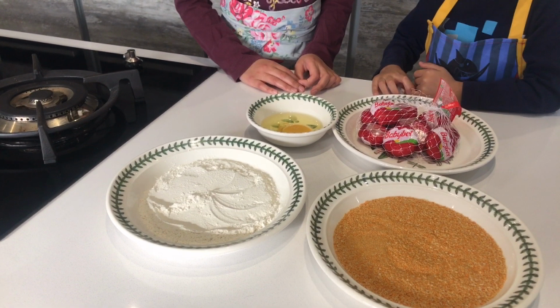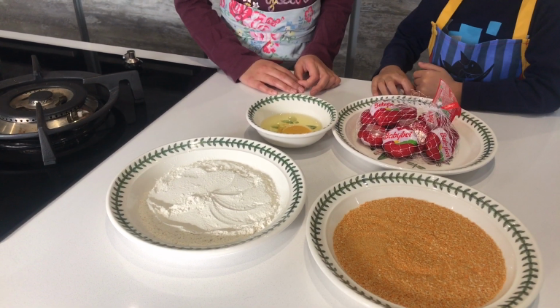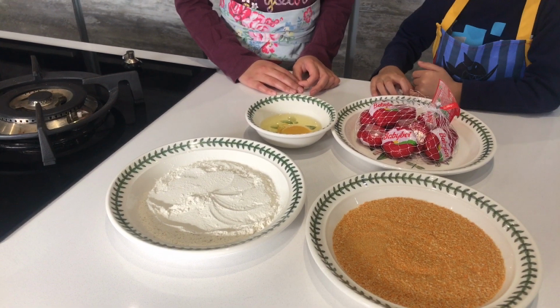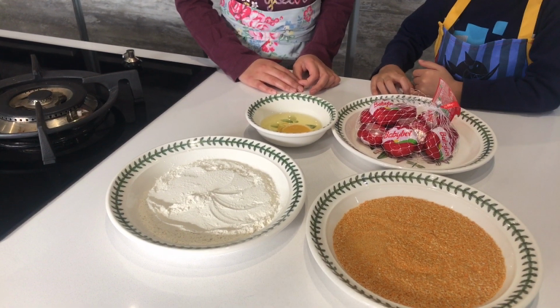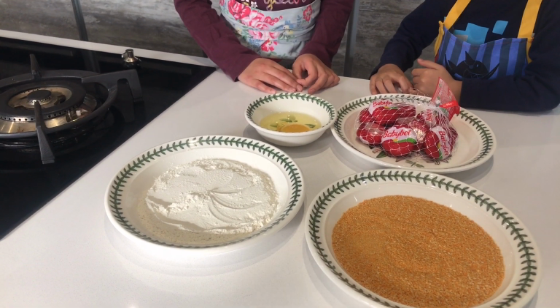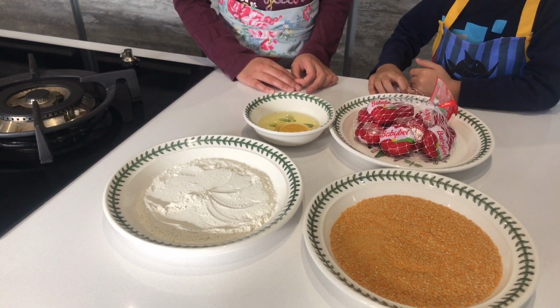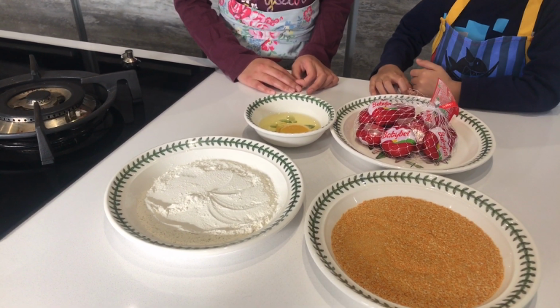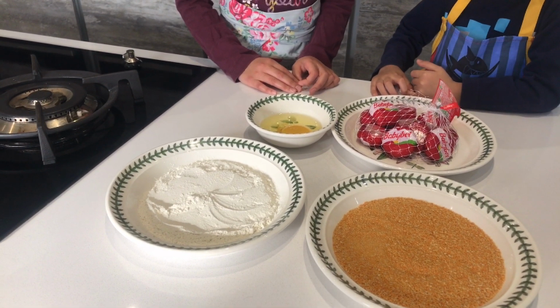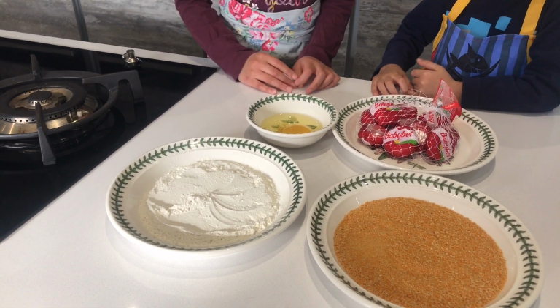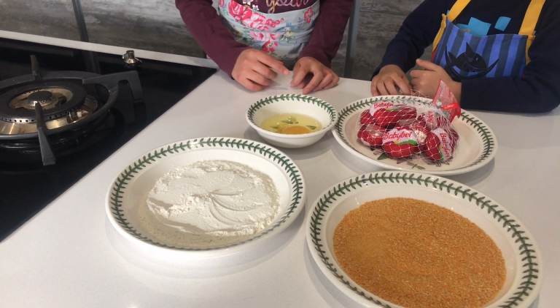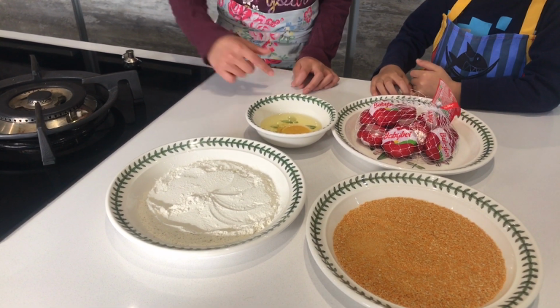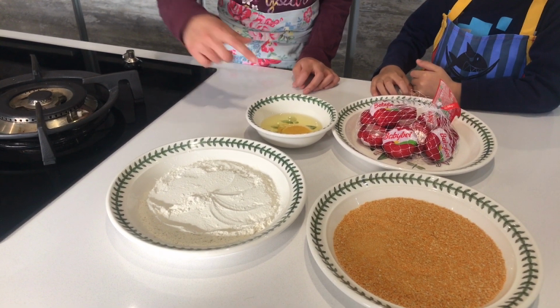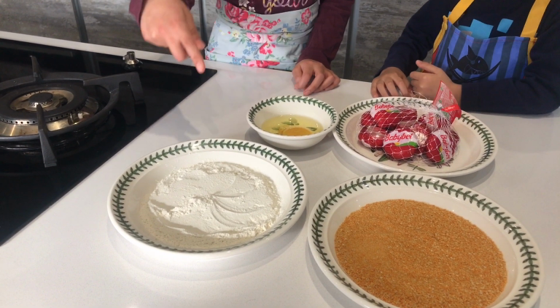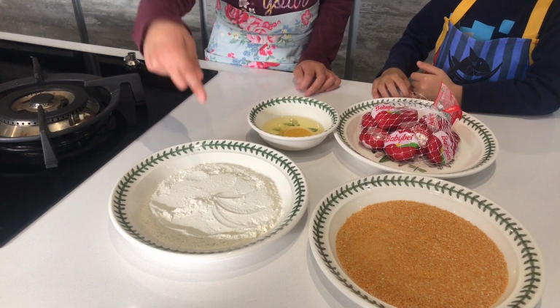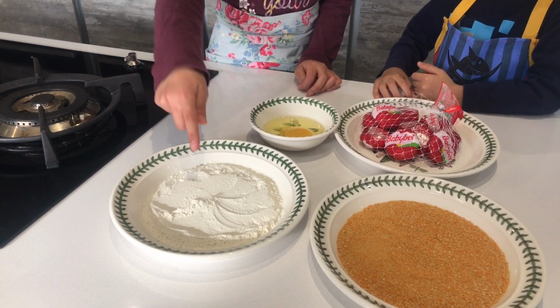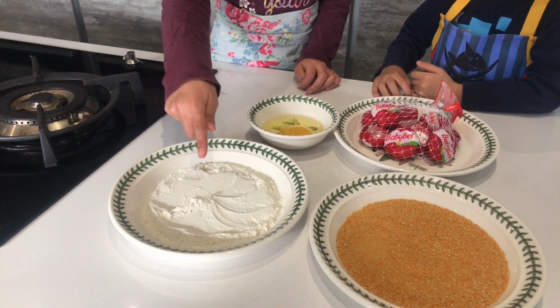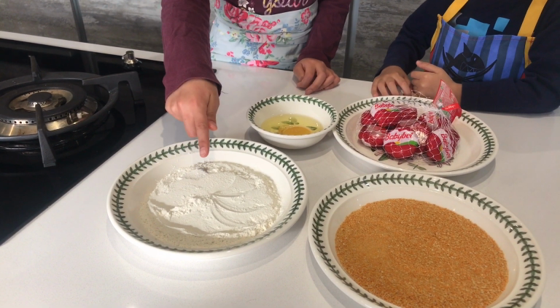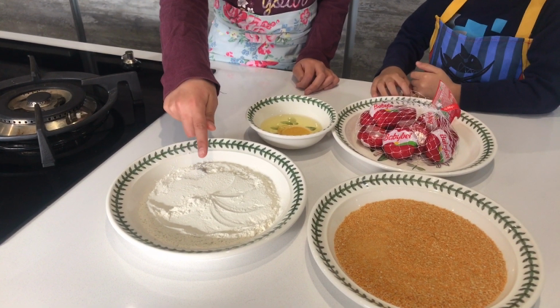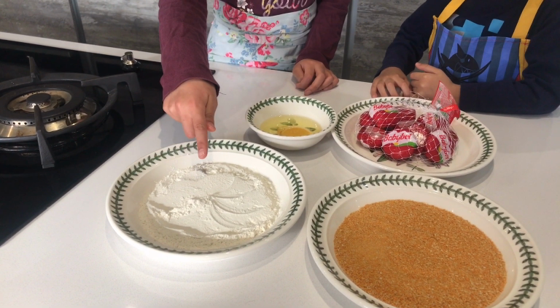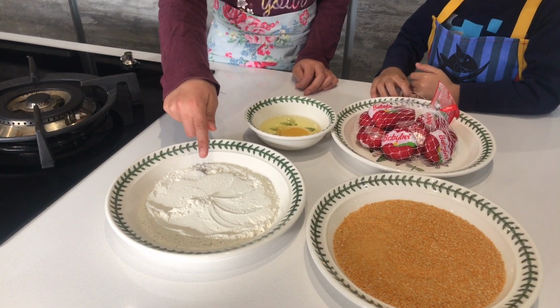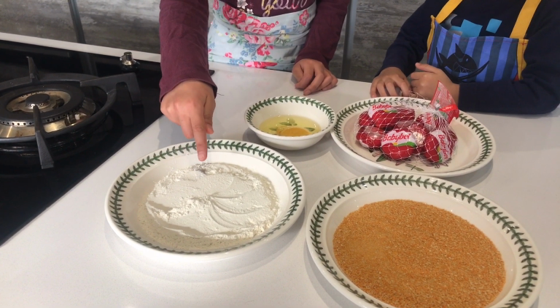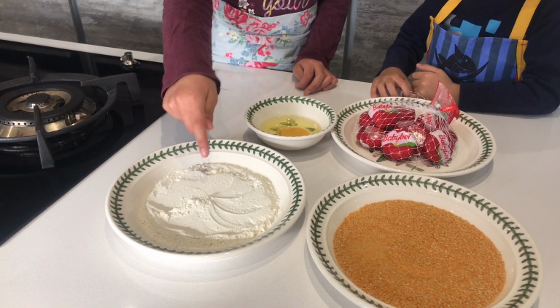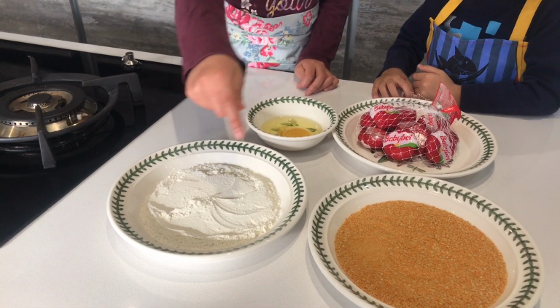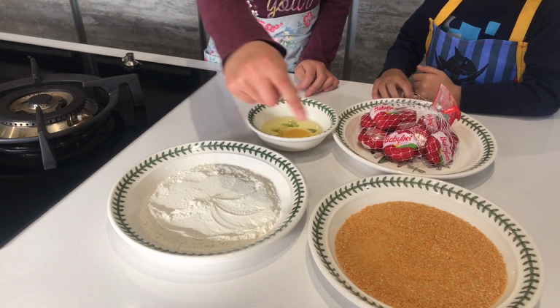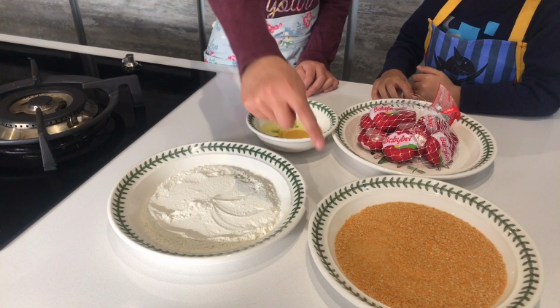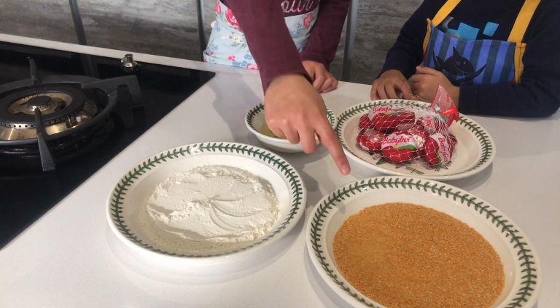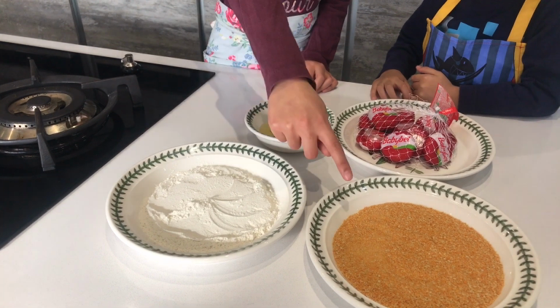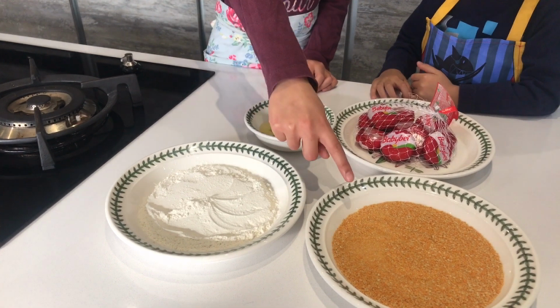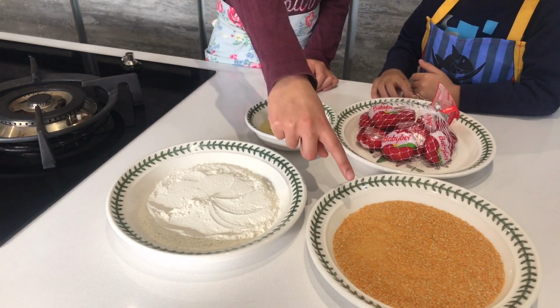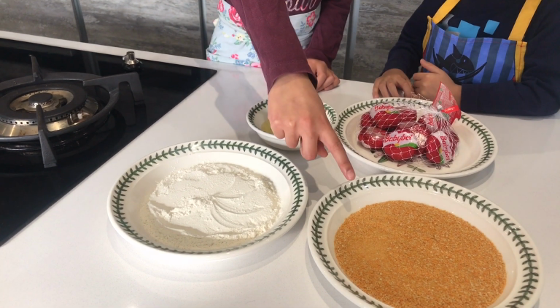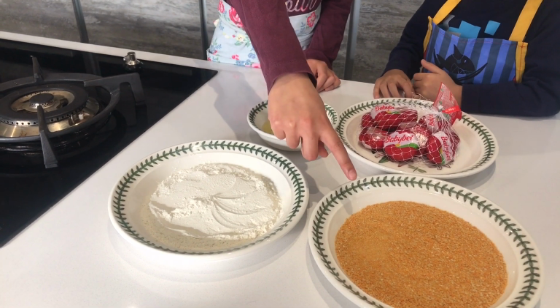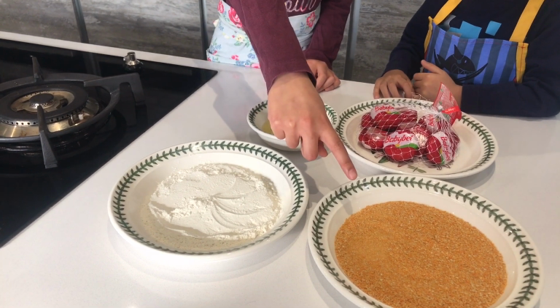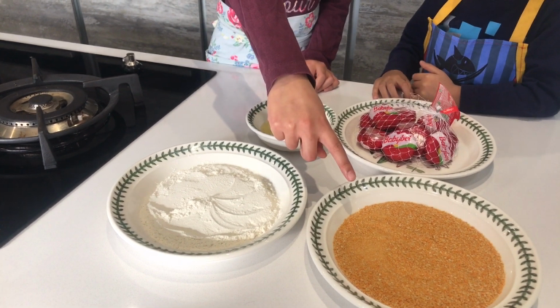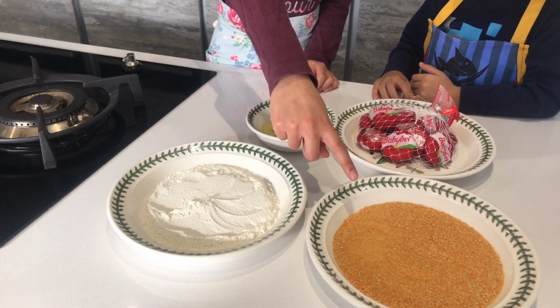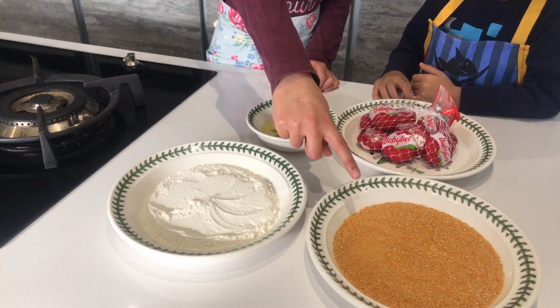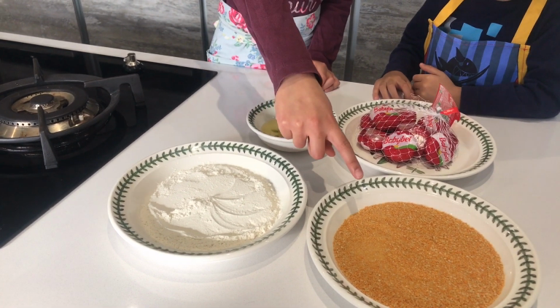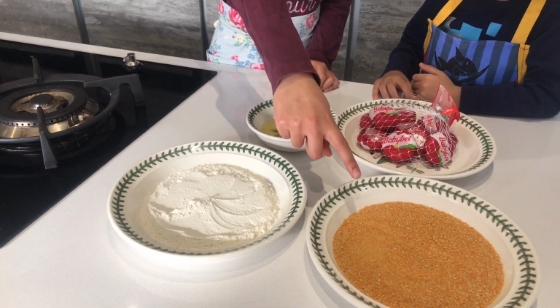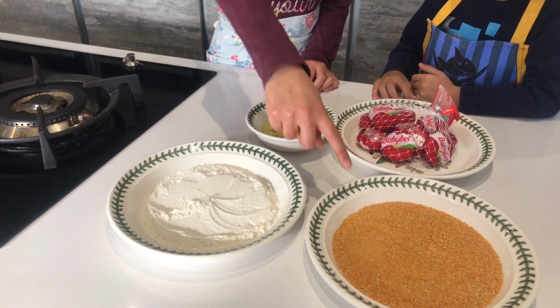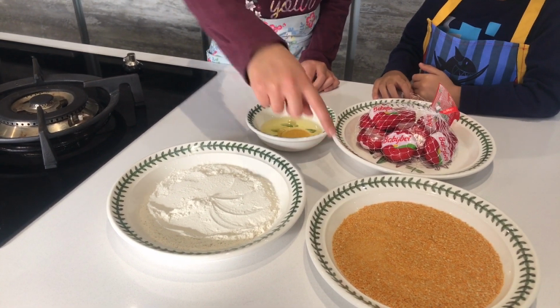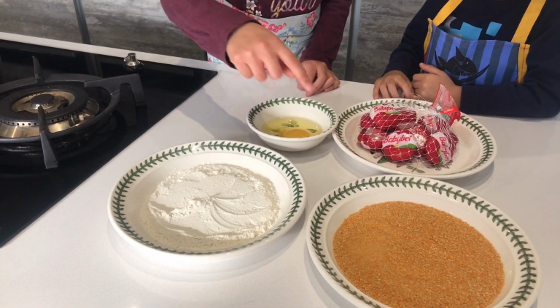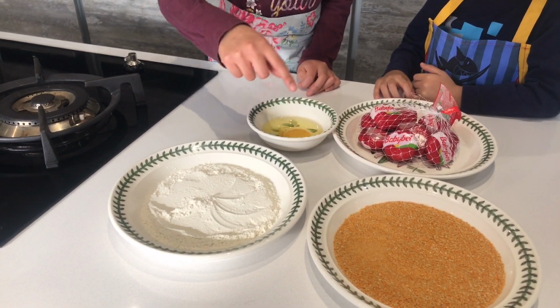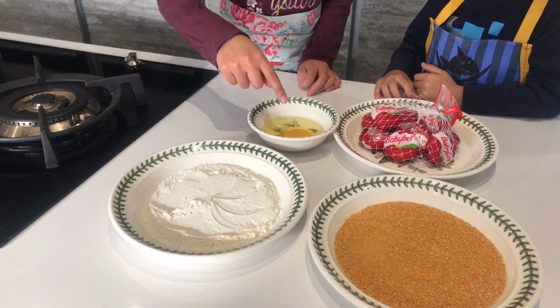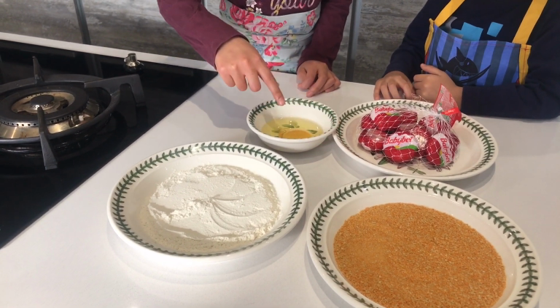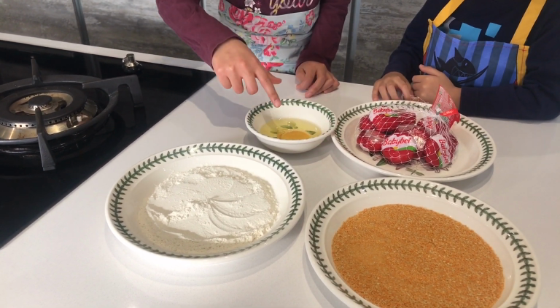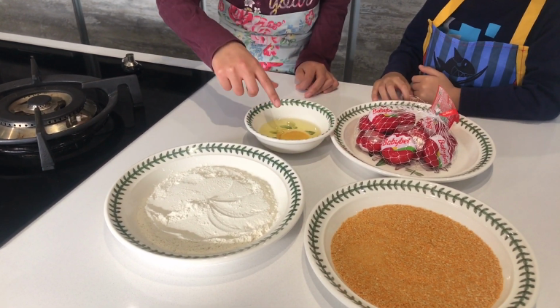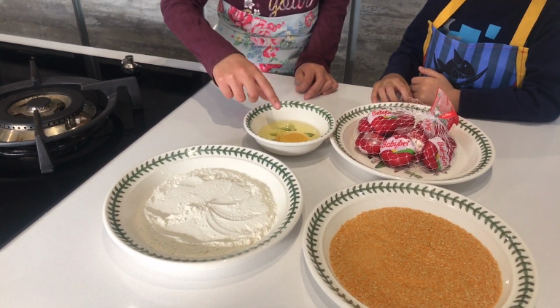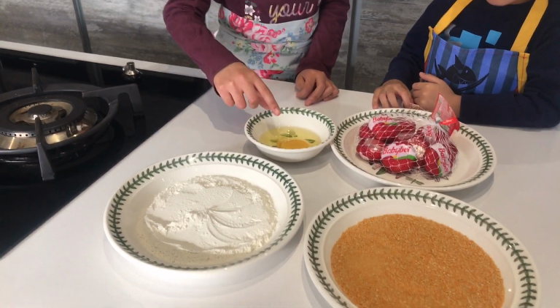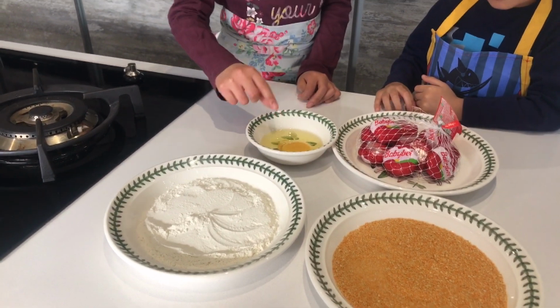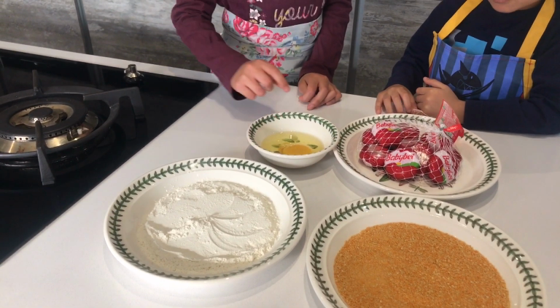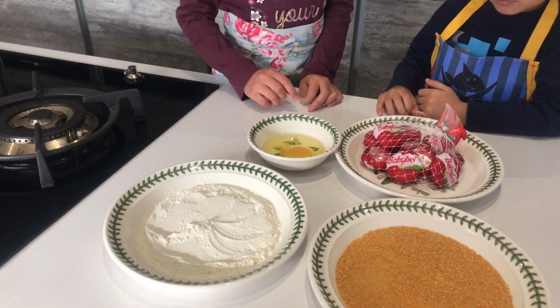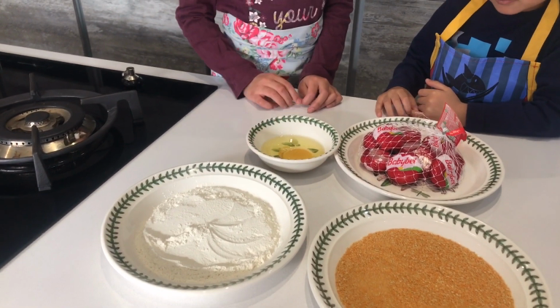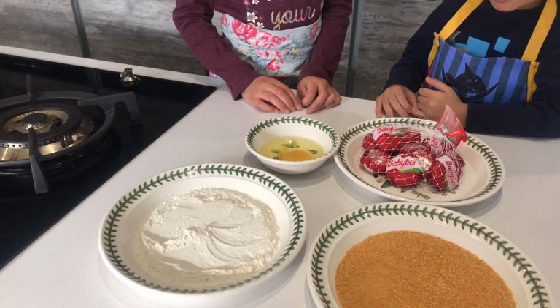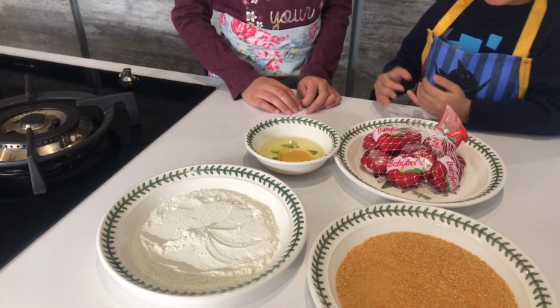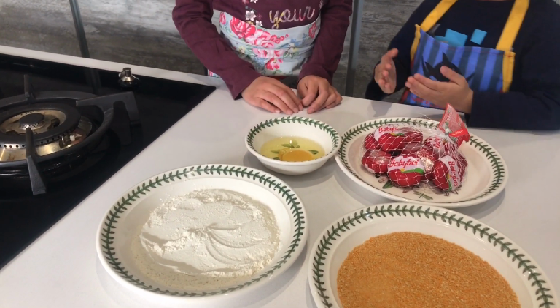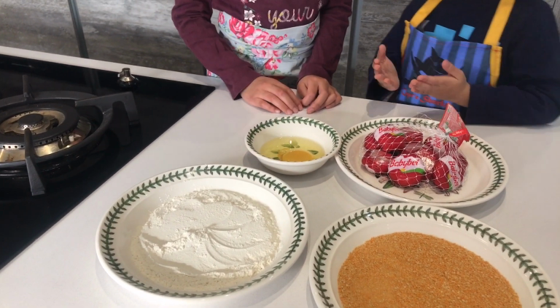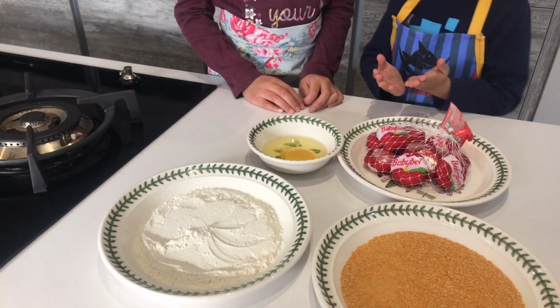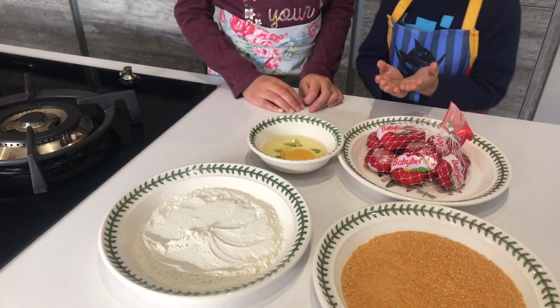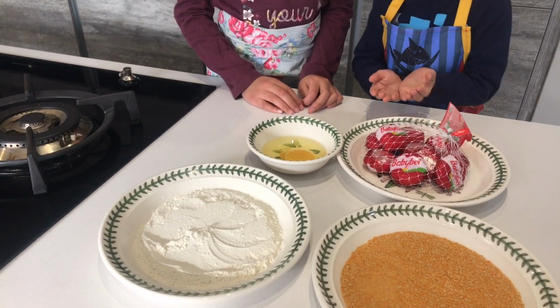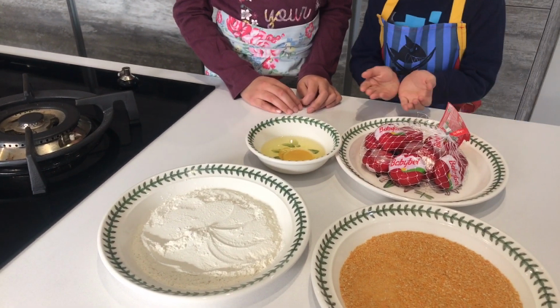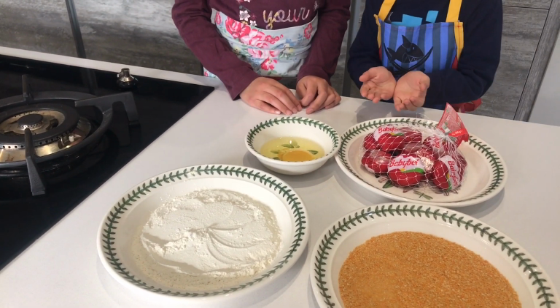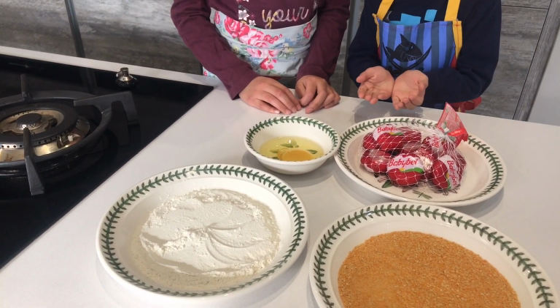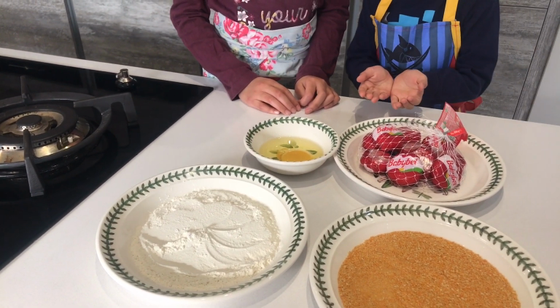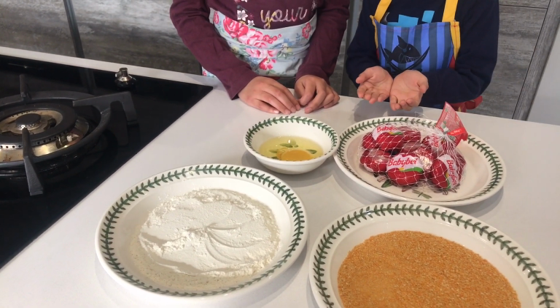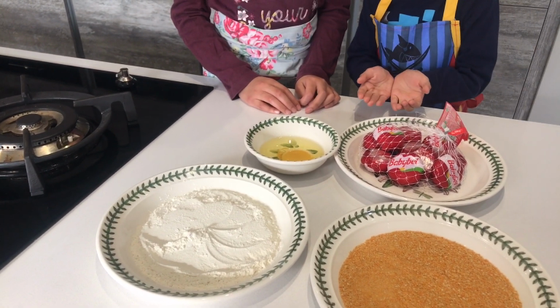You will need half a cup of flour, half a cup of breadcrumbs, an egg, and Baby Bells.